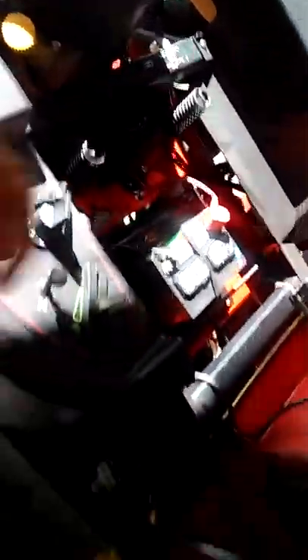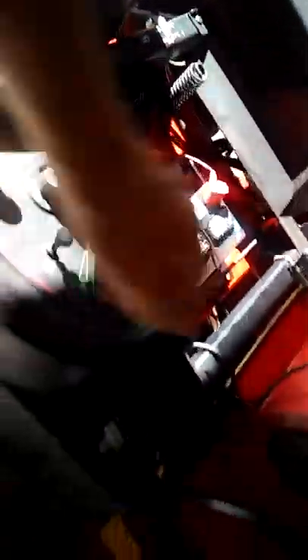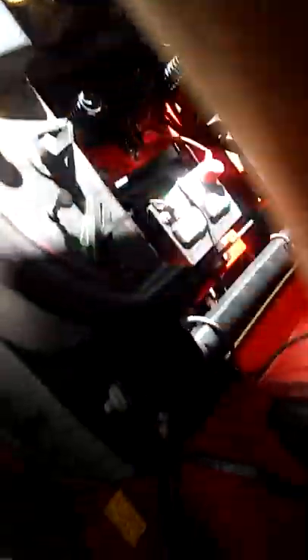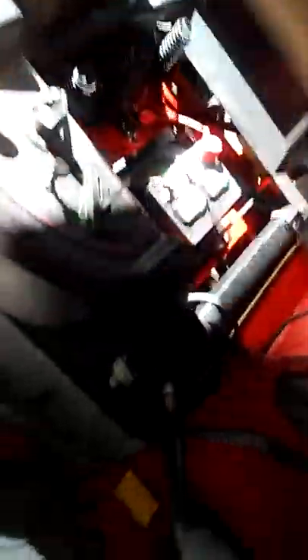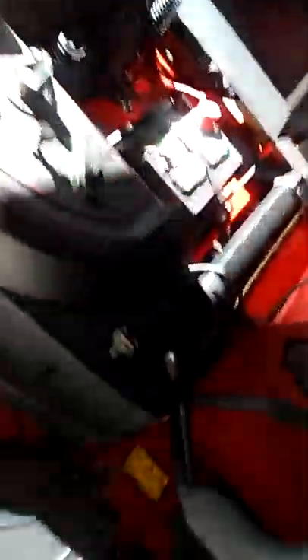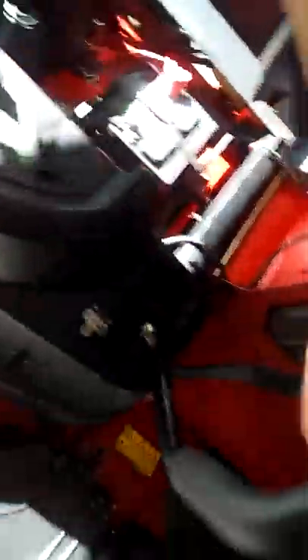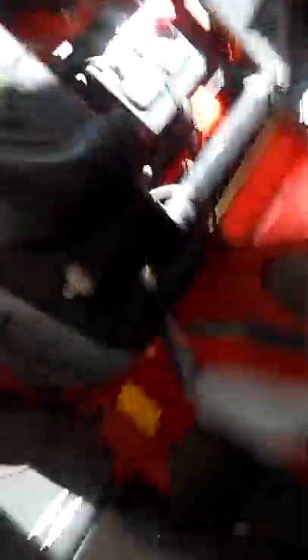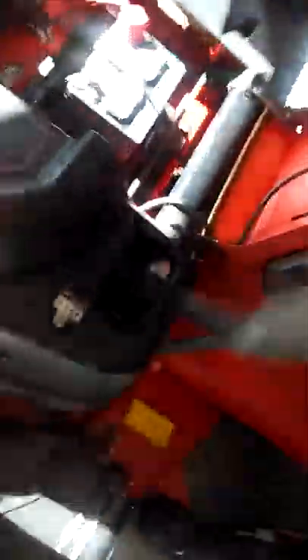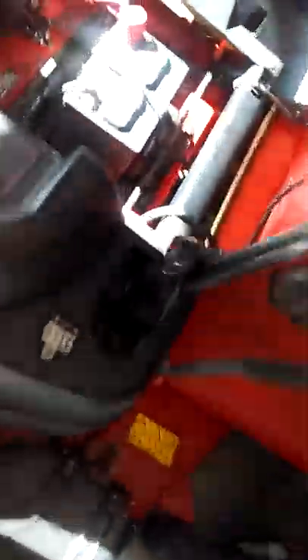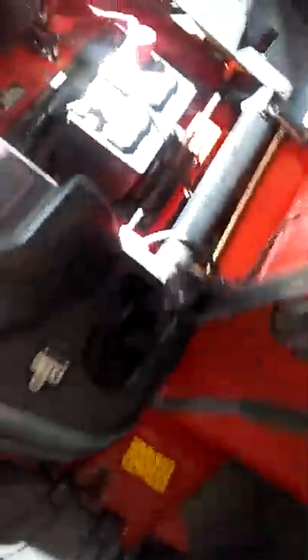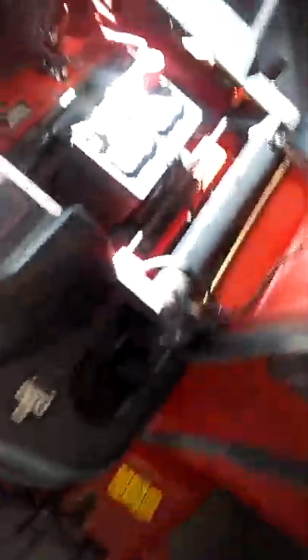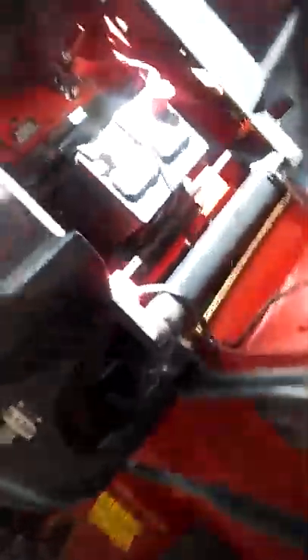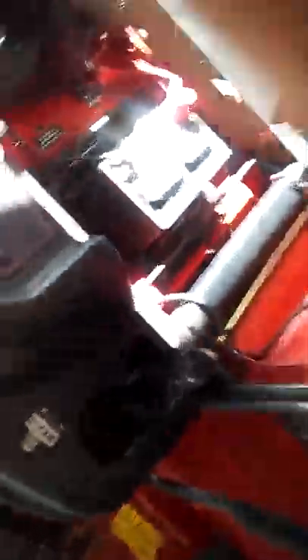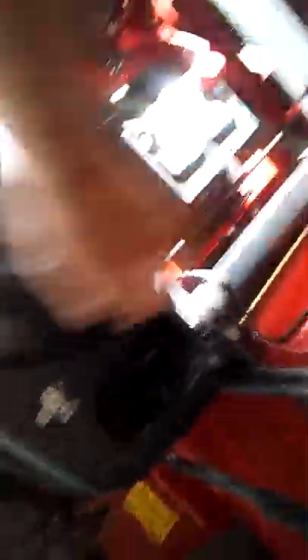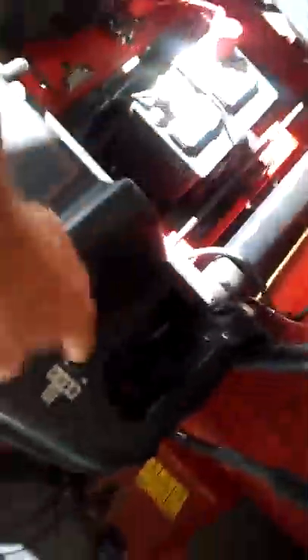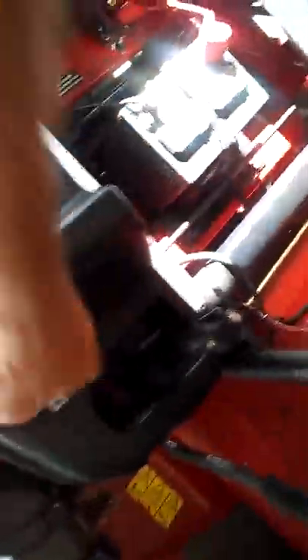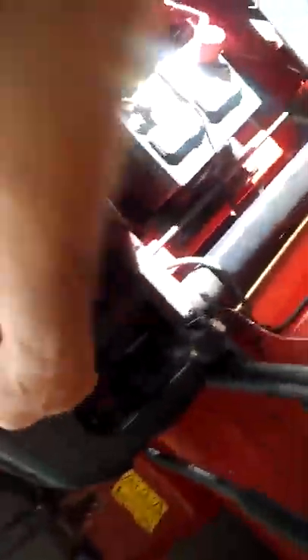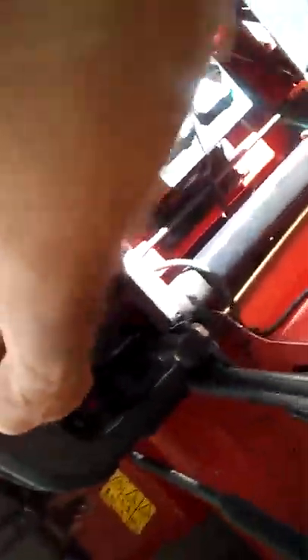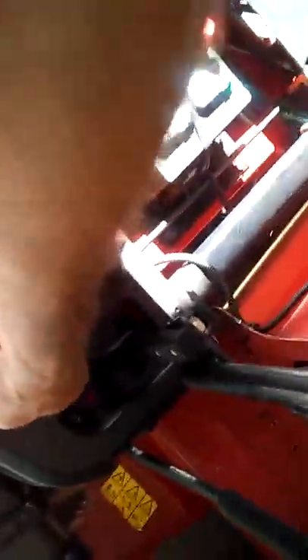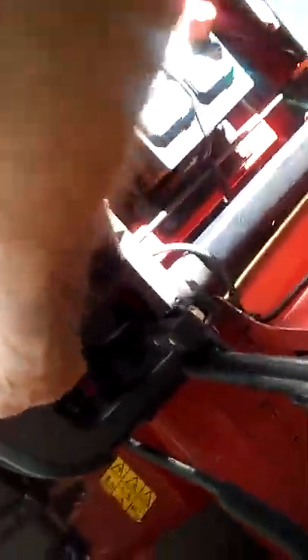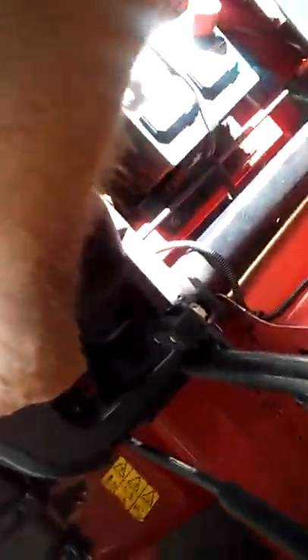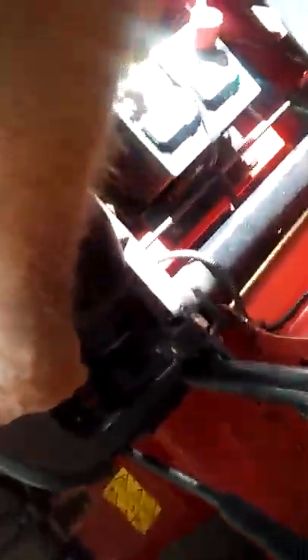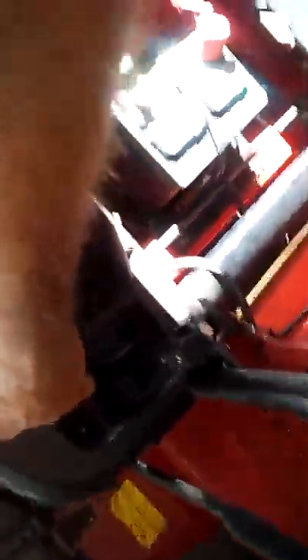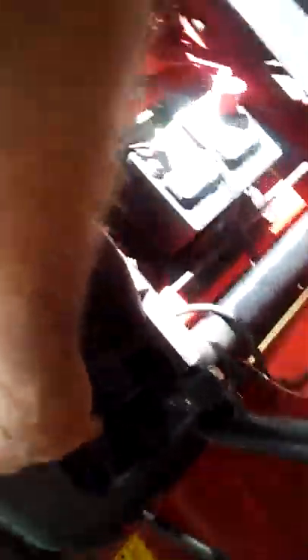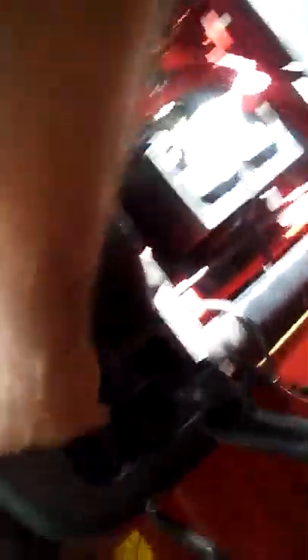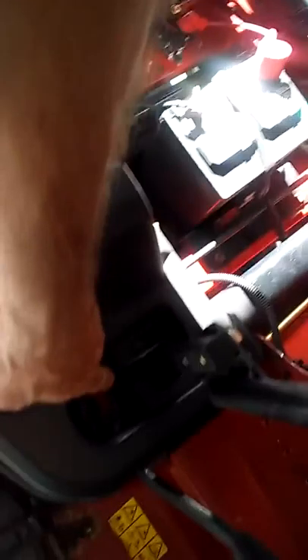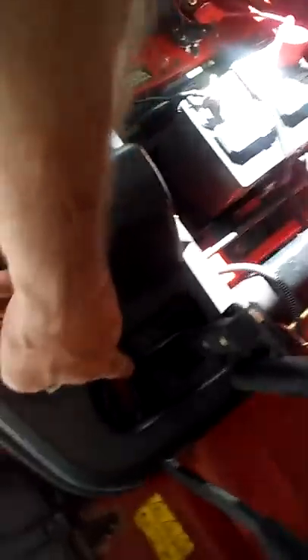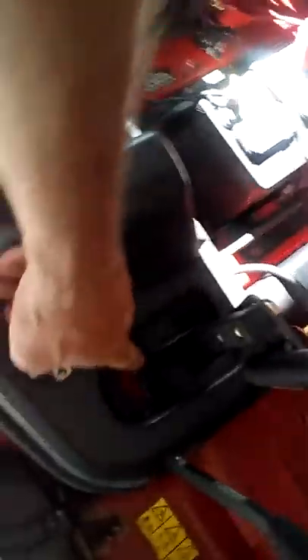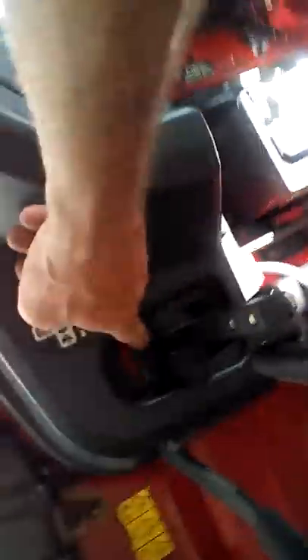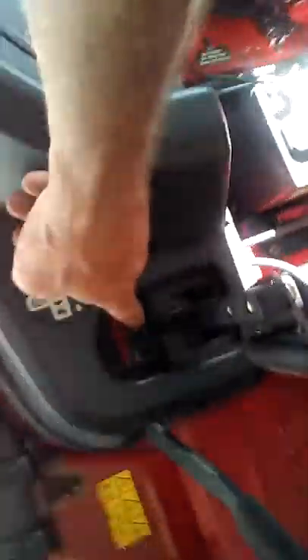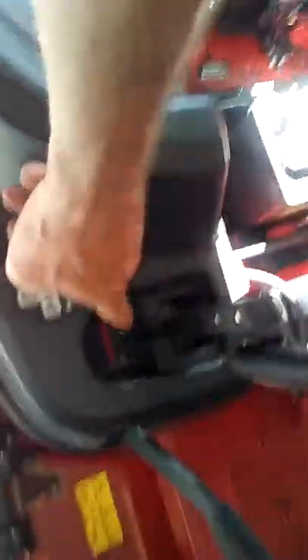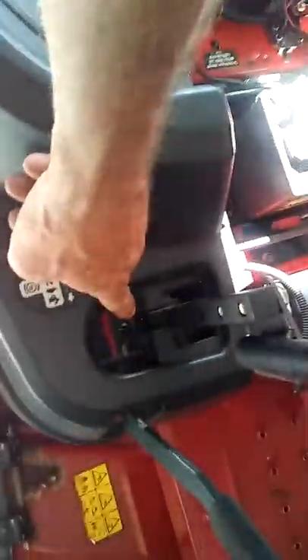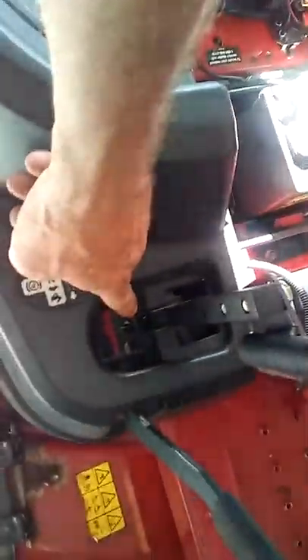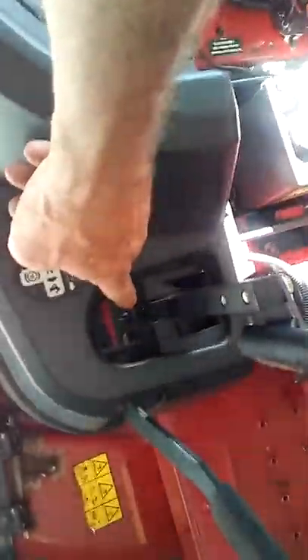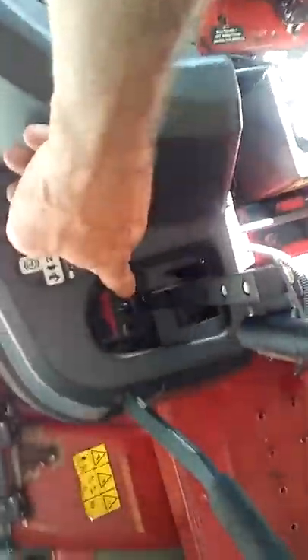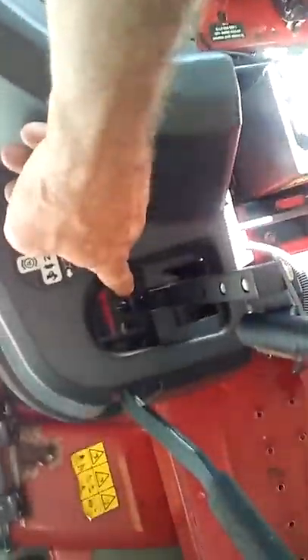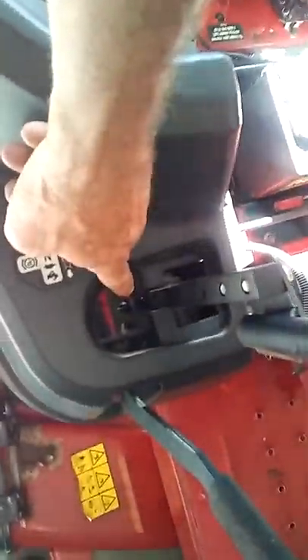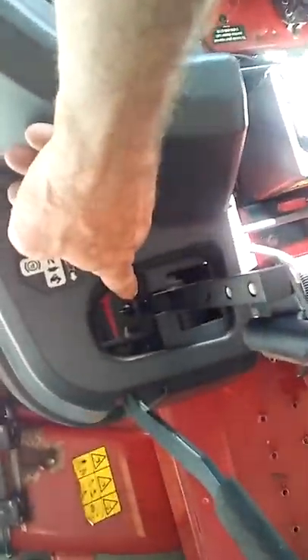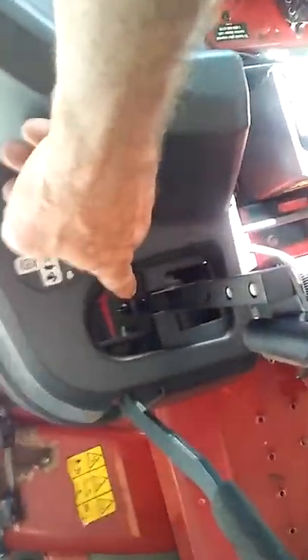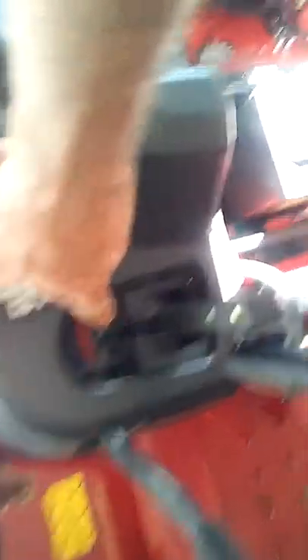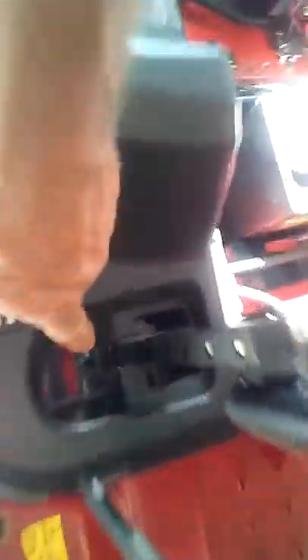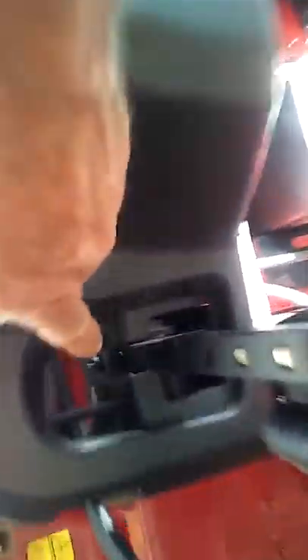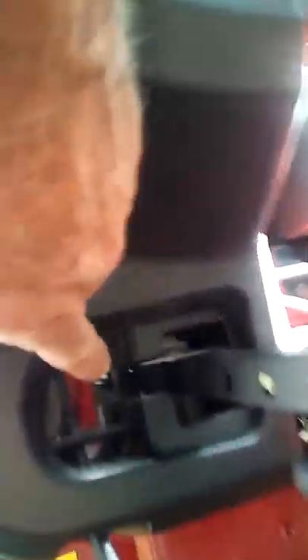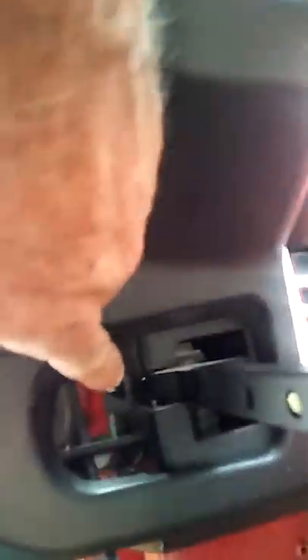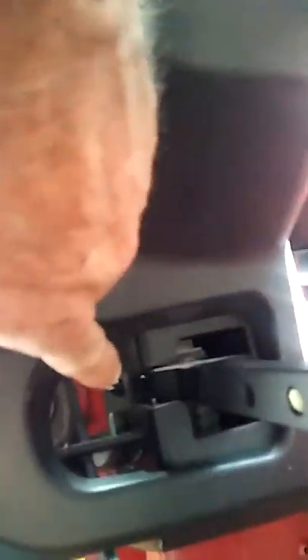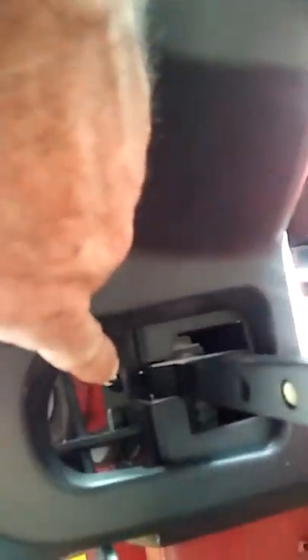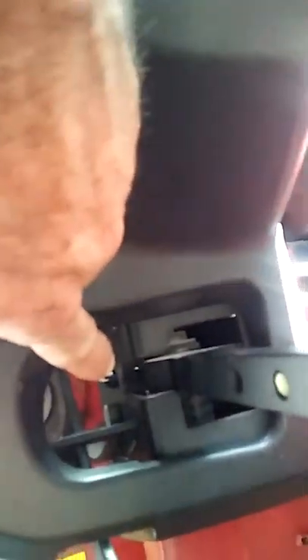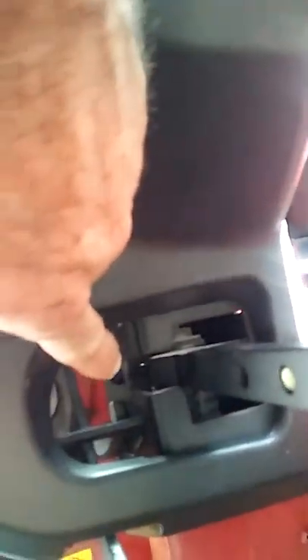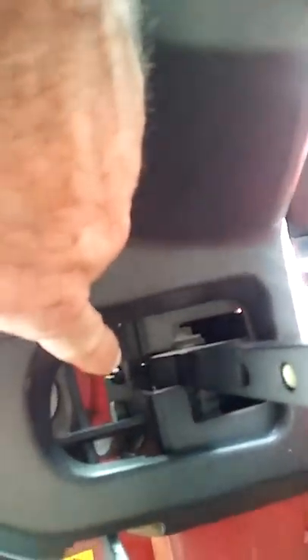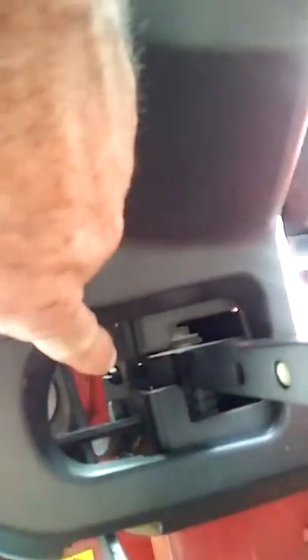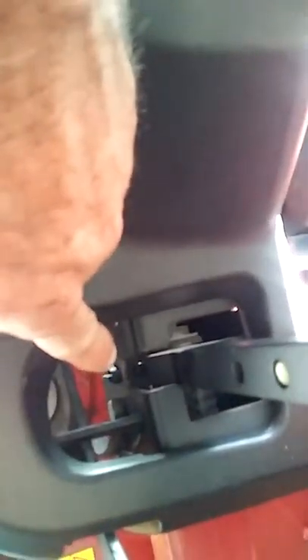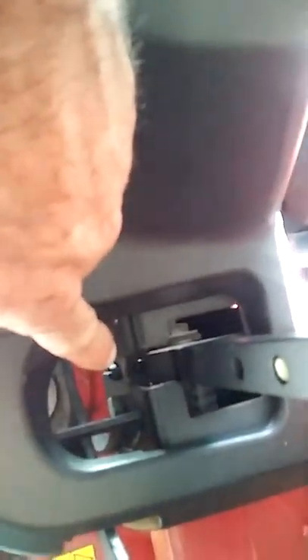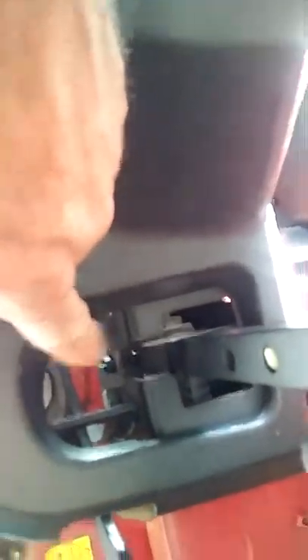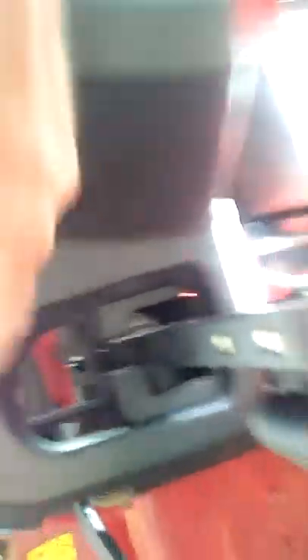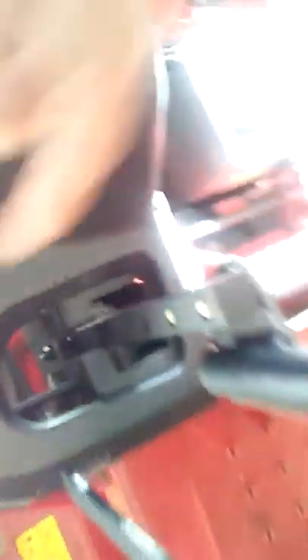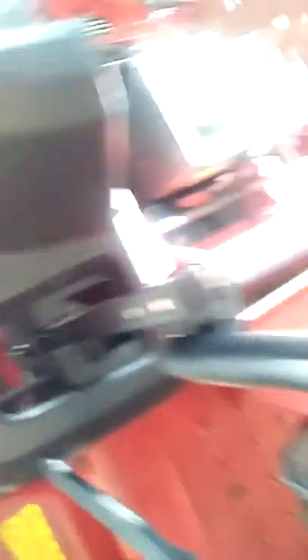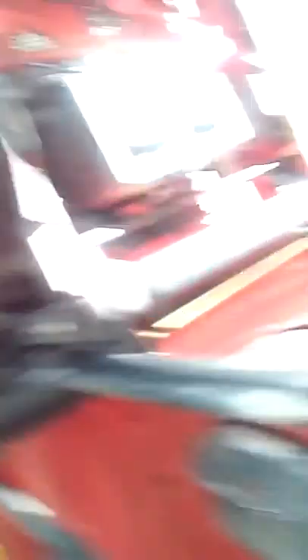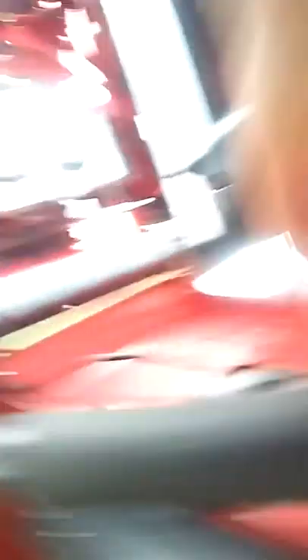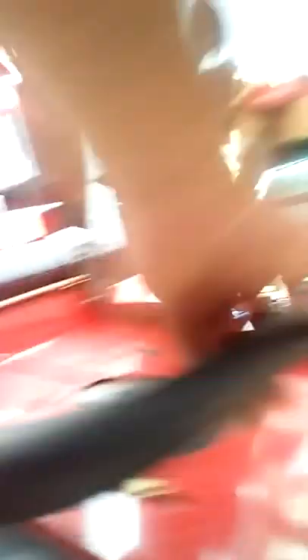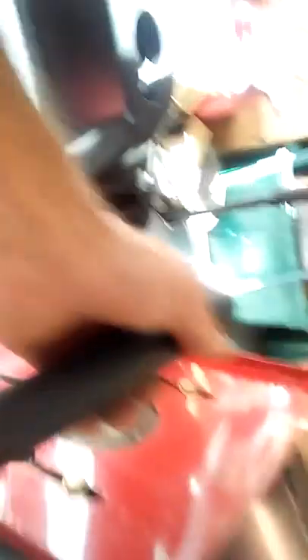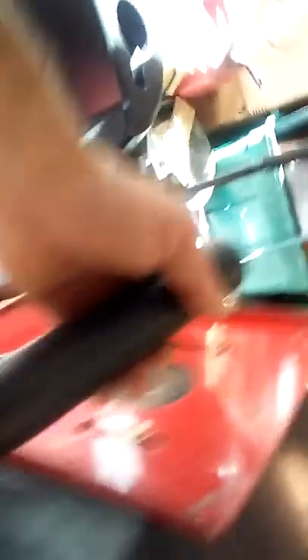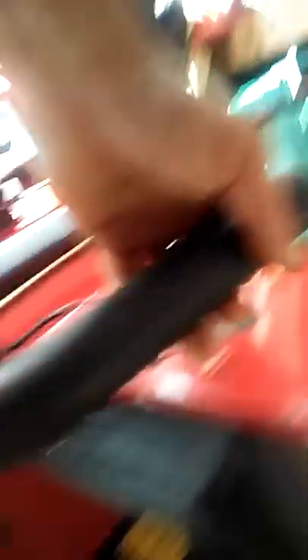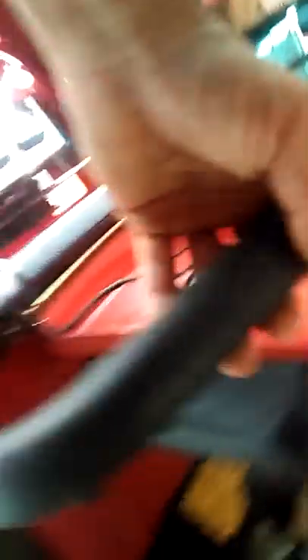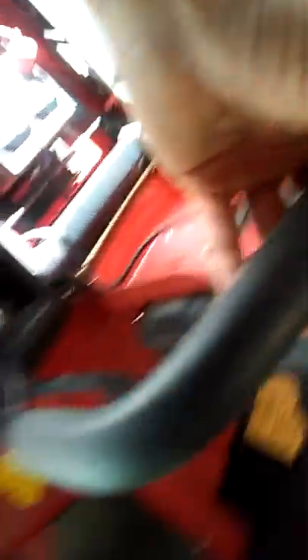It also has new limit switches that I installed right here. You can't really see them but they're down there, one on both sides.